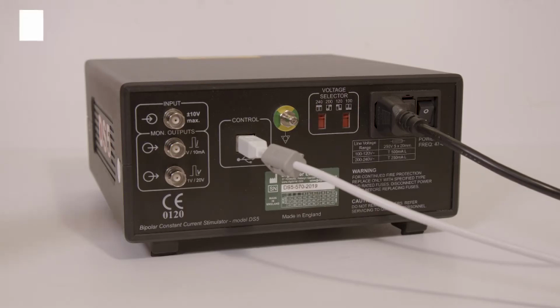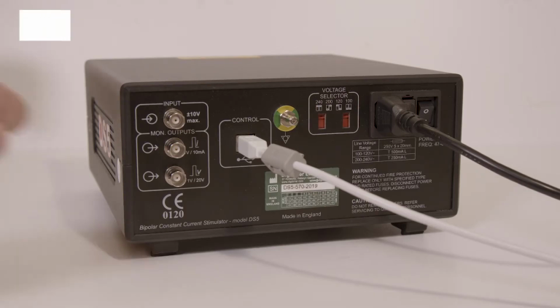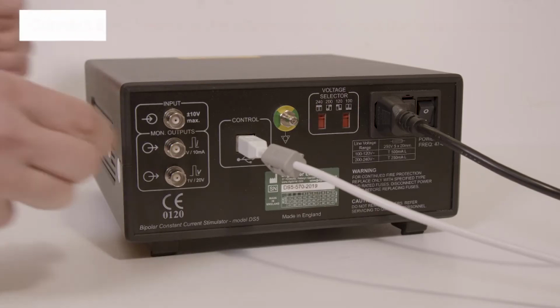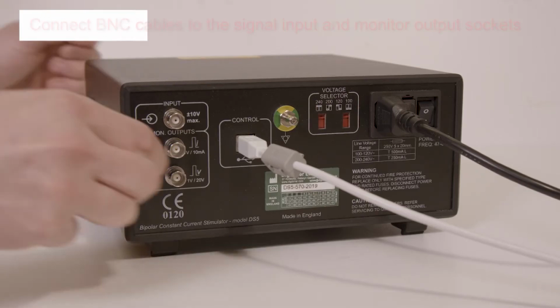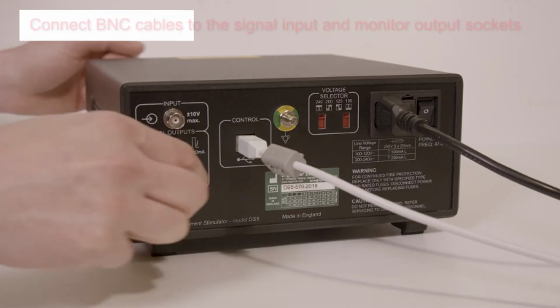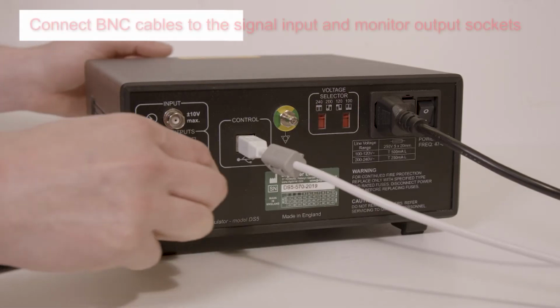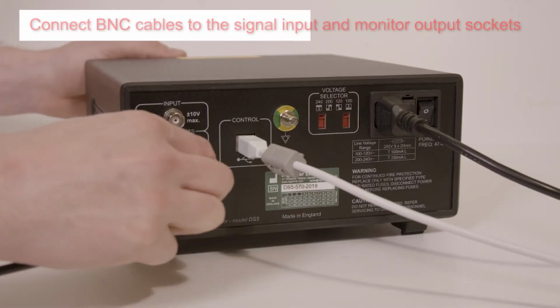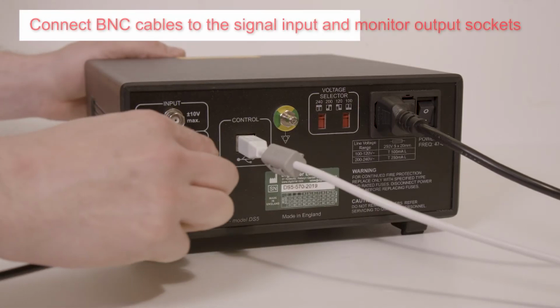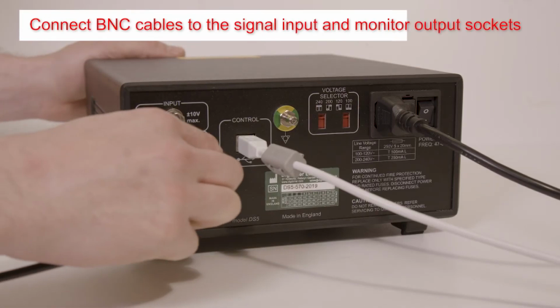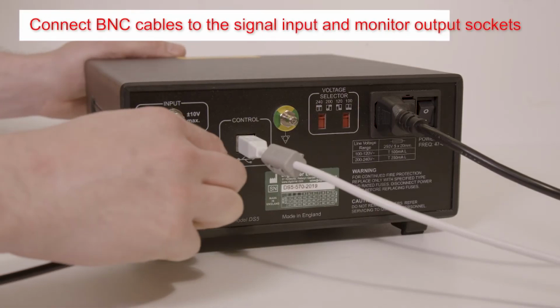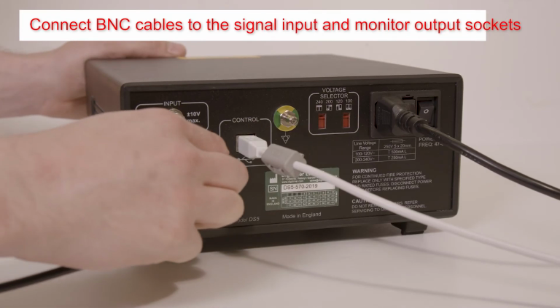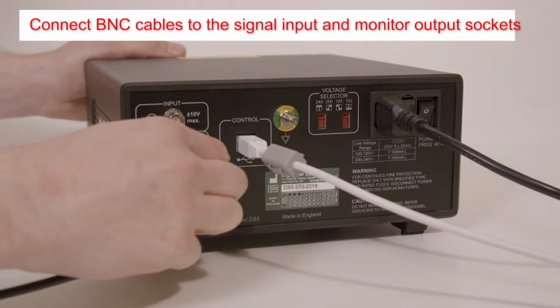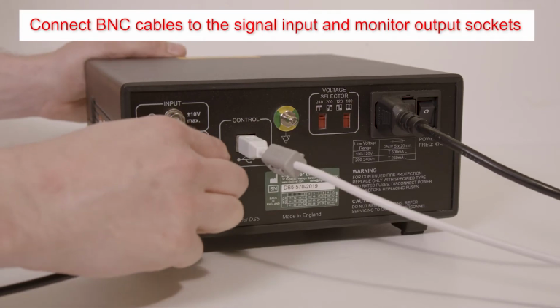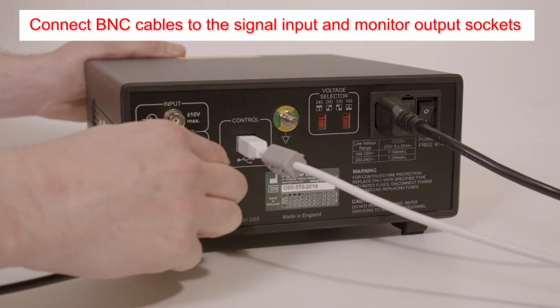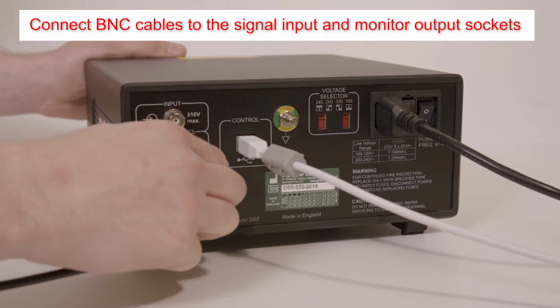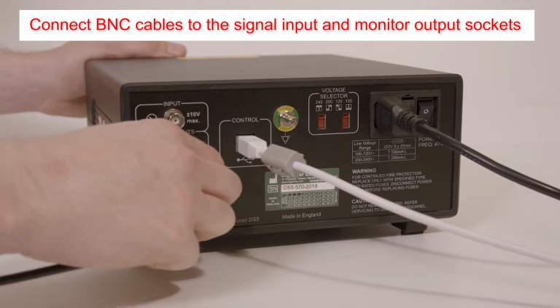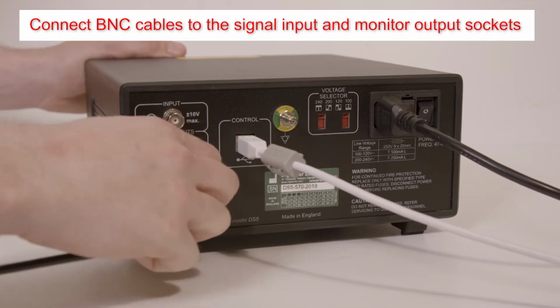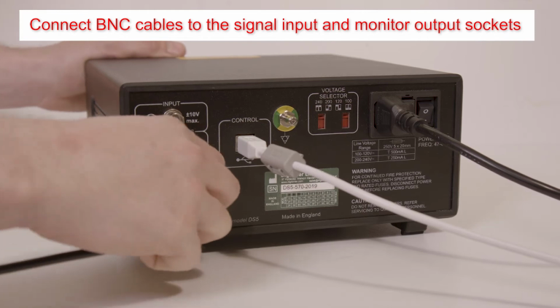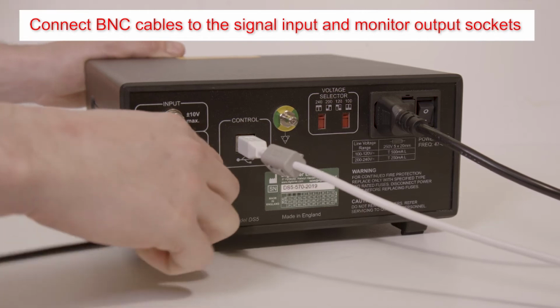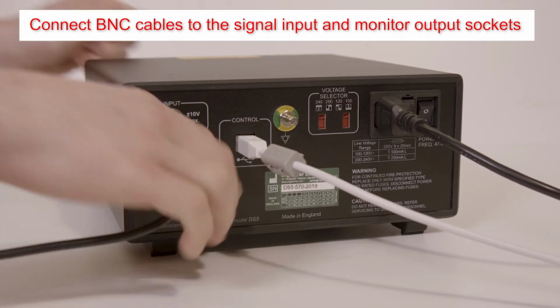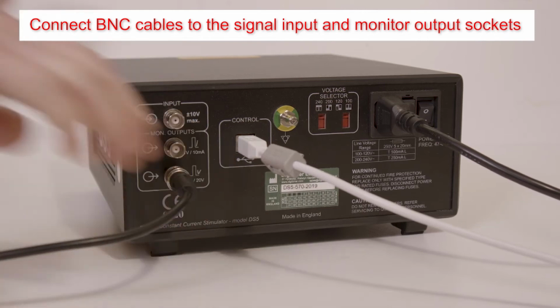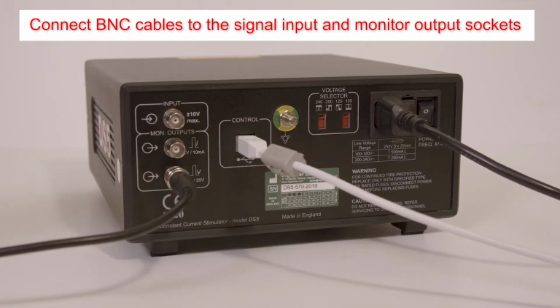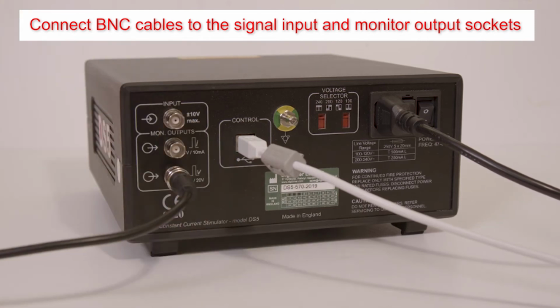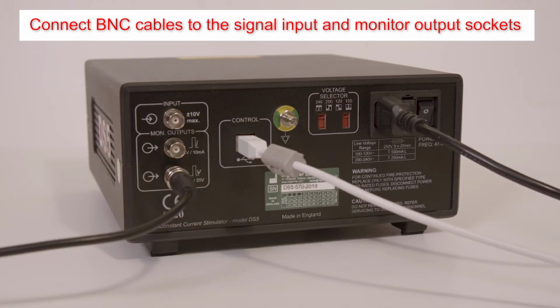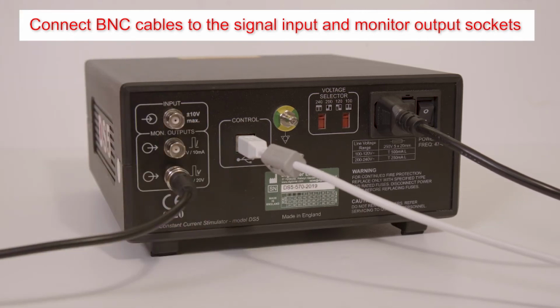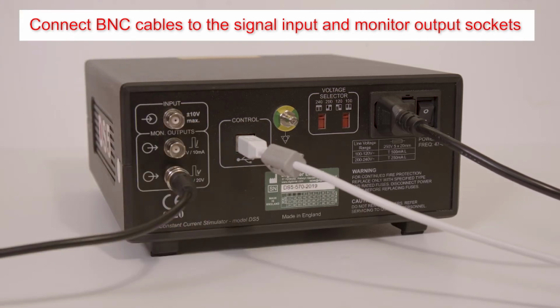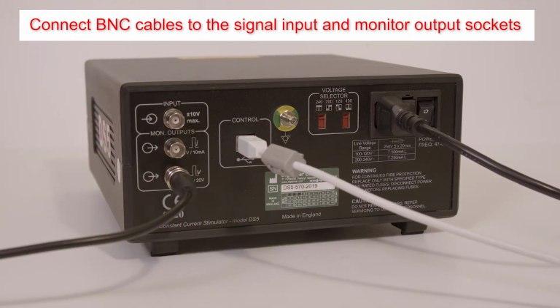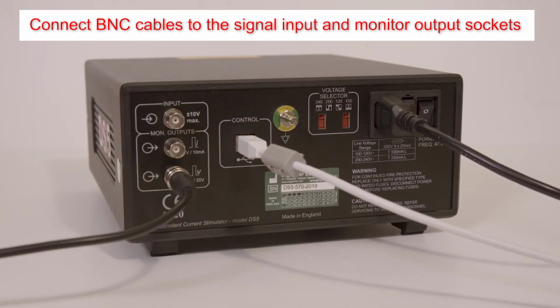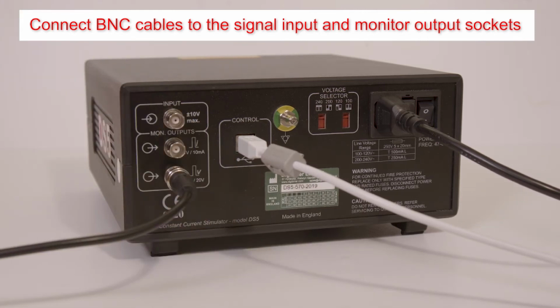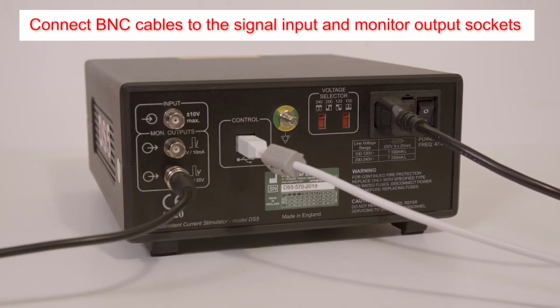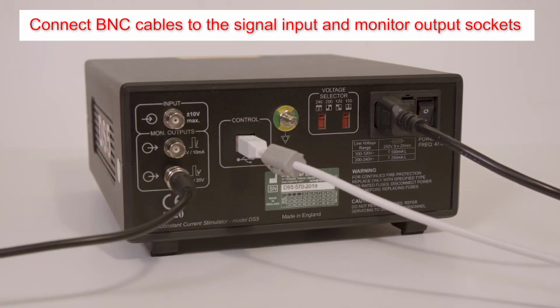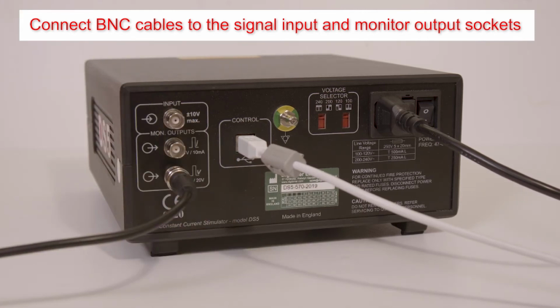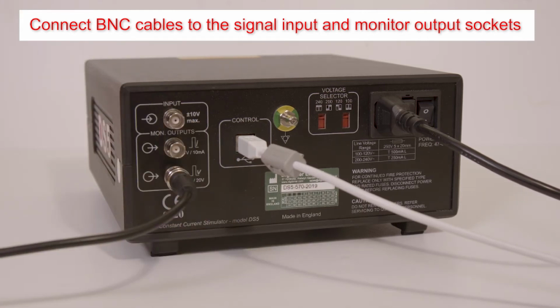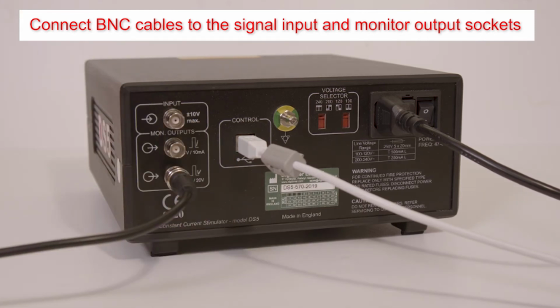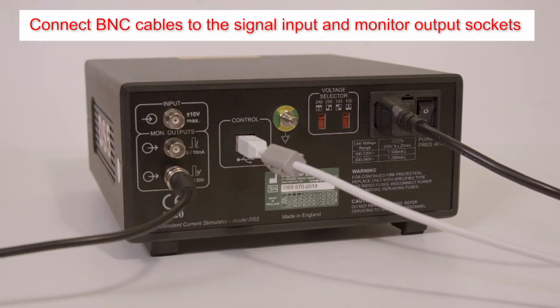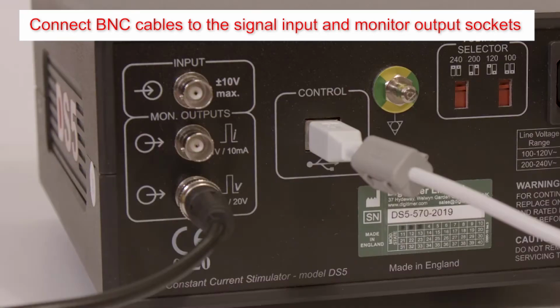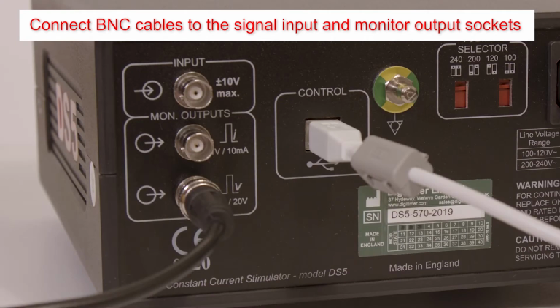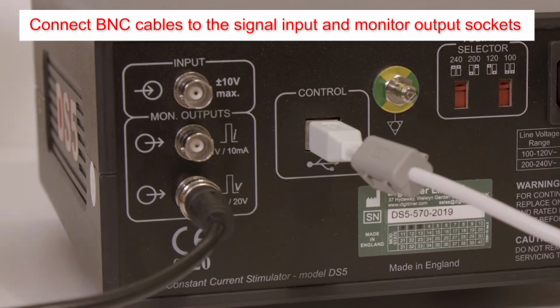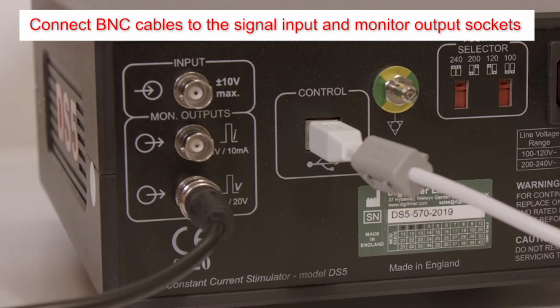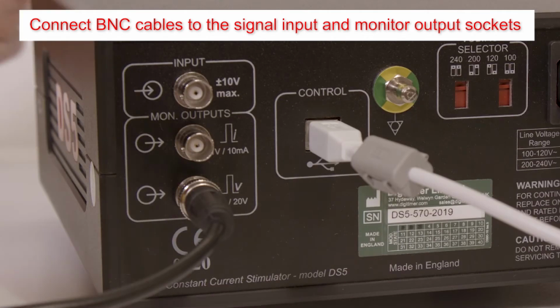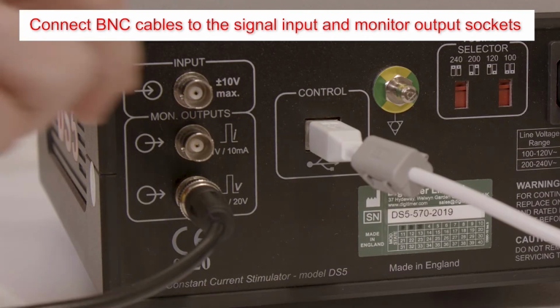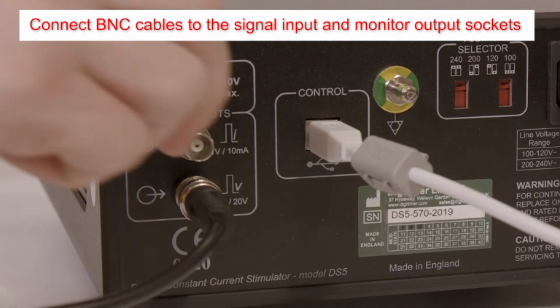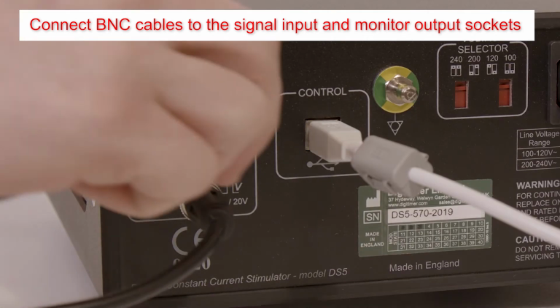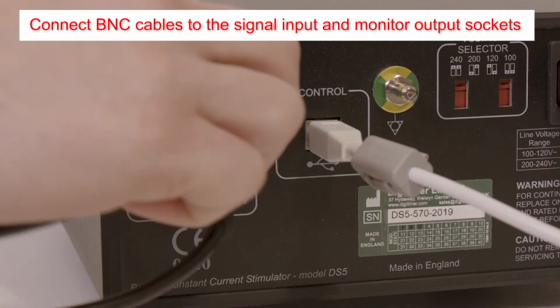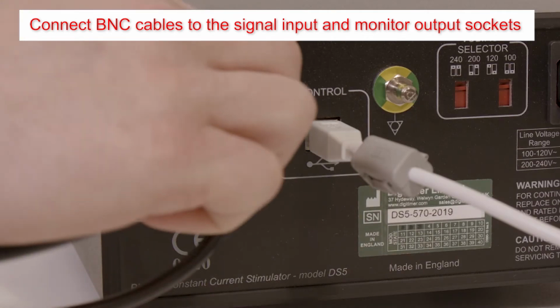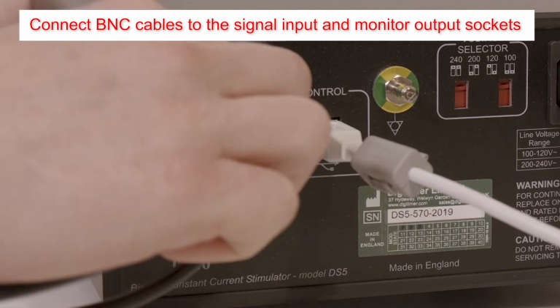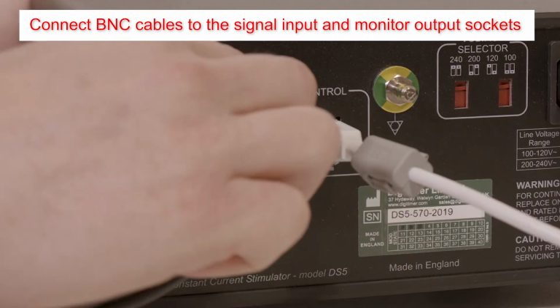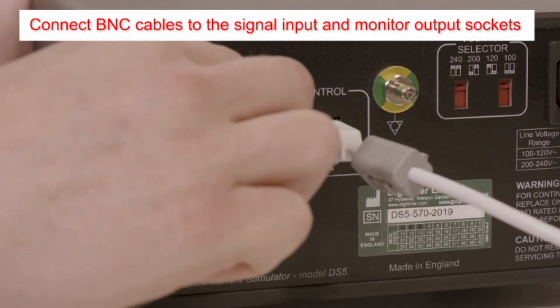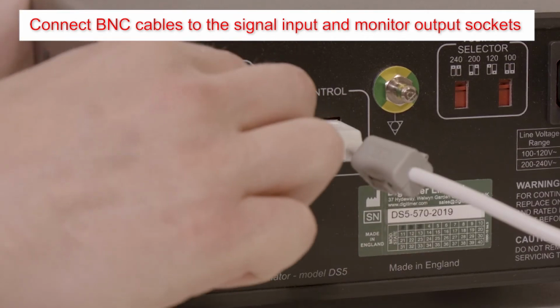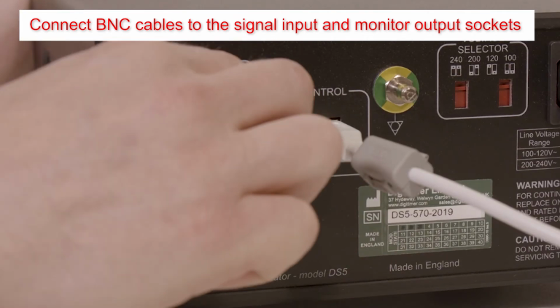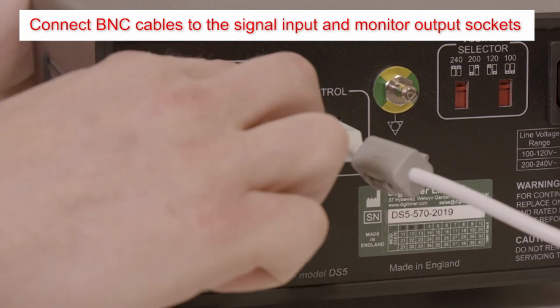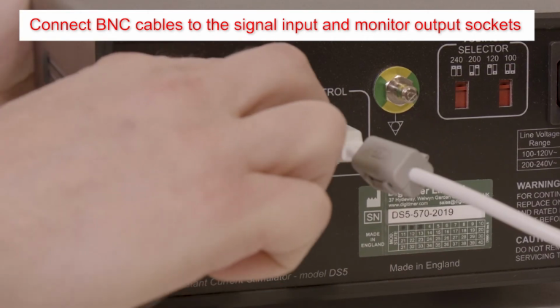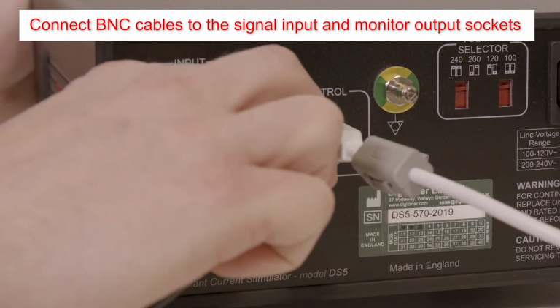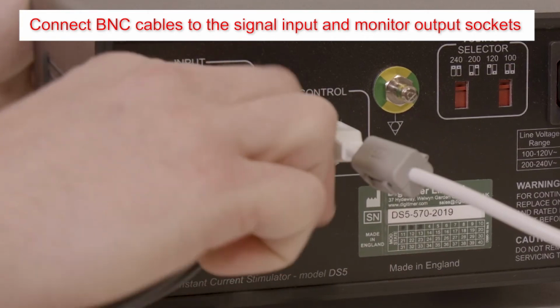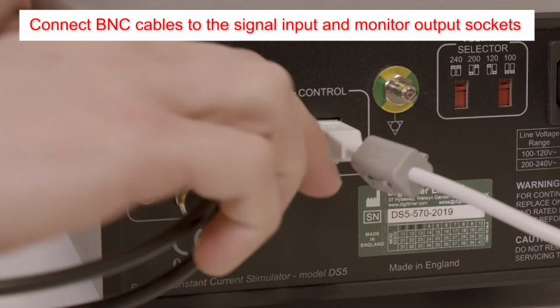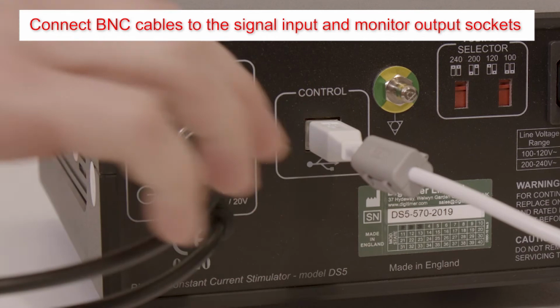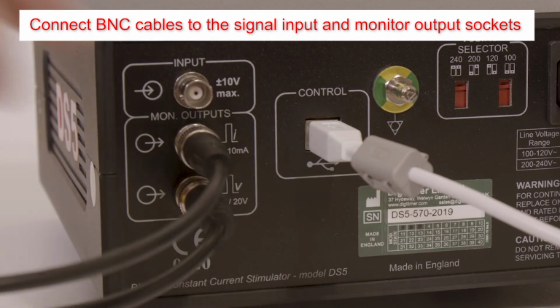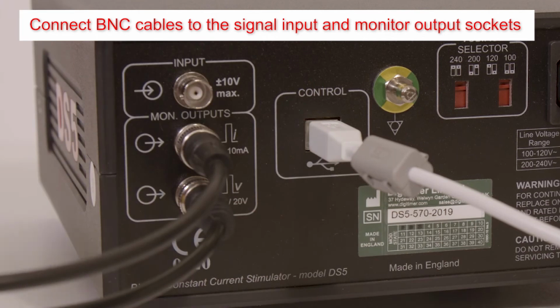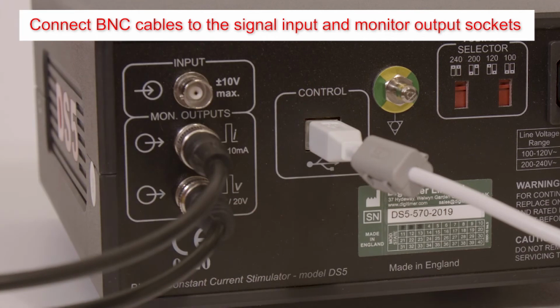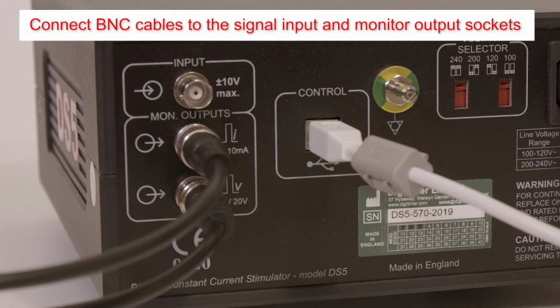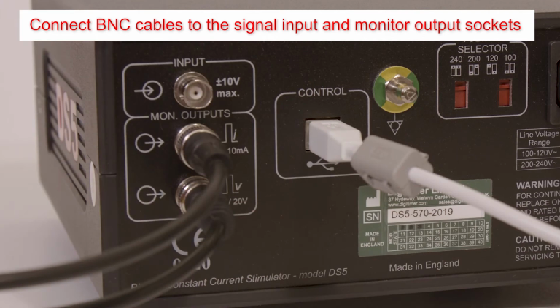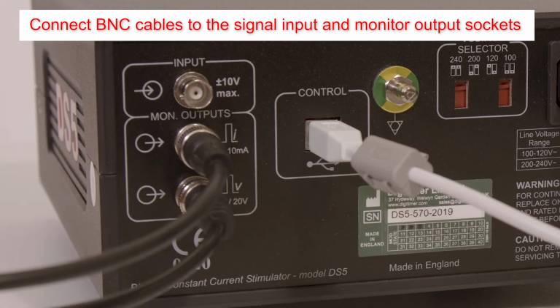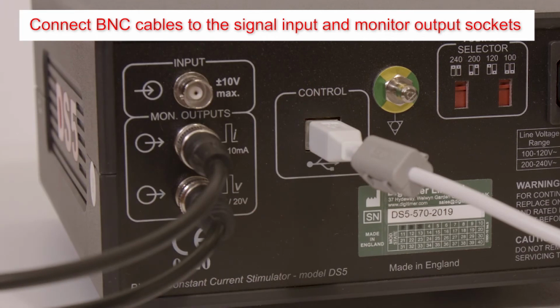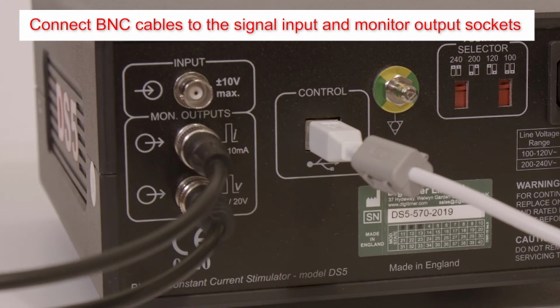Next, connect a BNC cable to the signal input socket and optionally to the current and voltage monitor outputs.